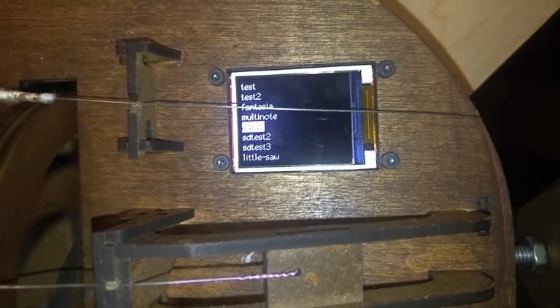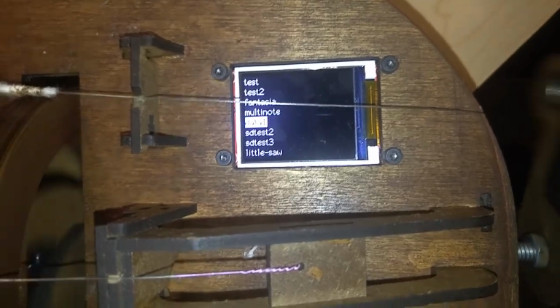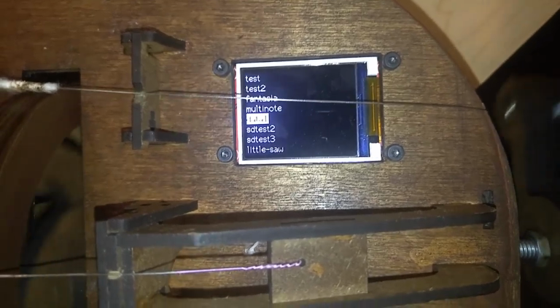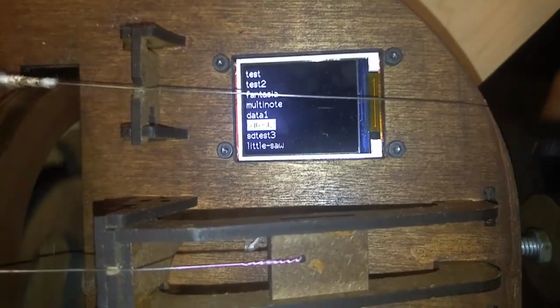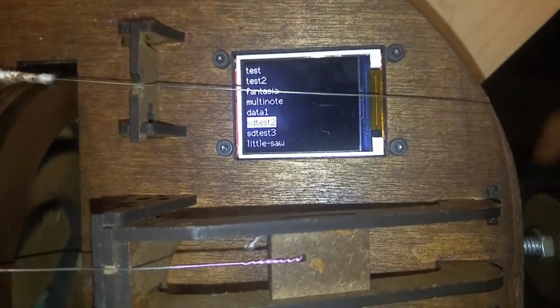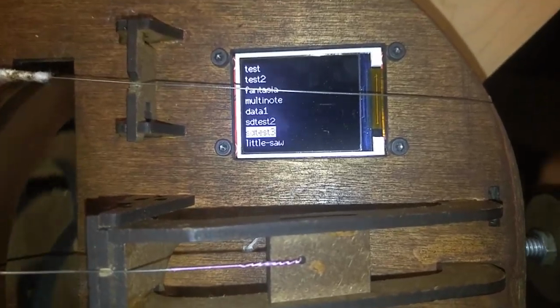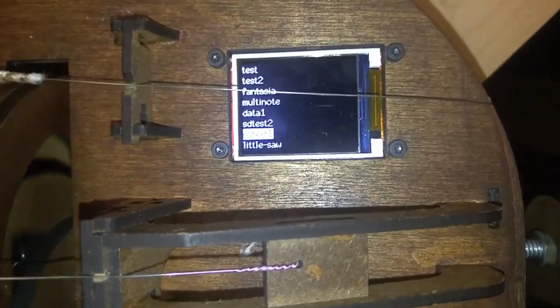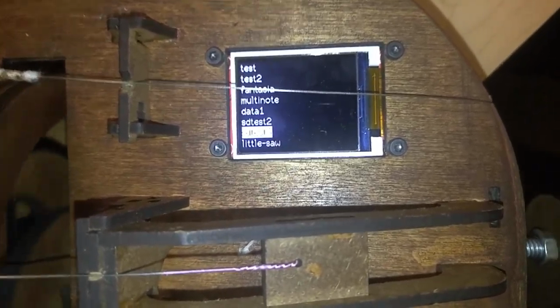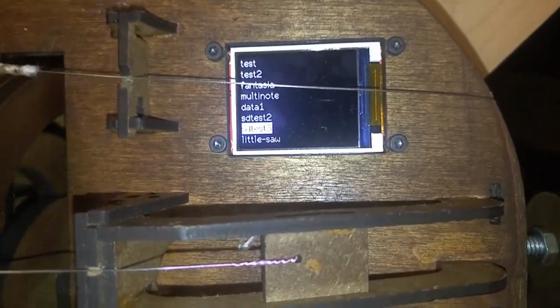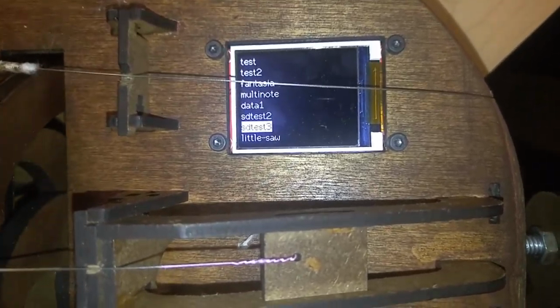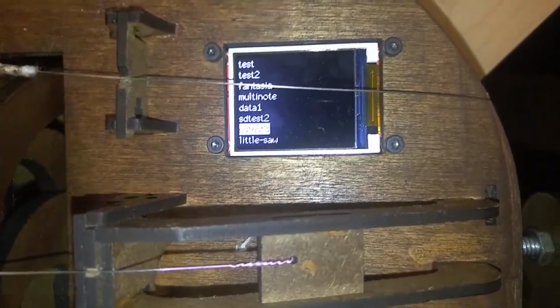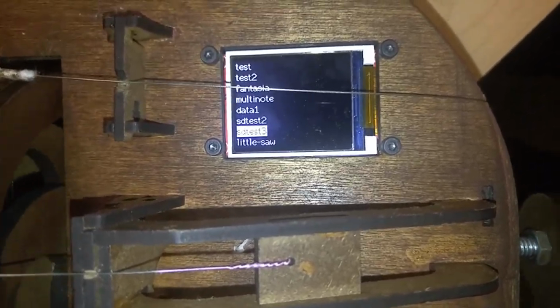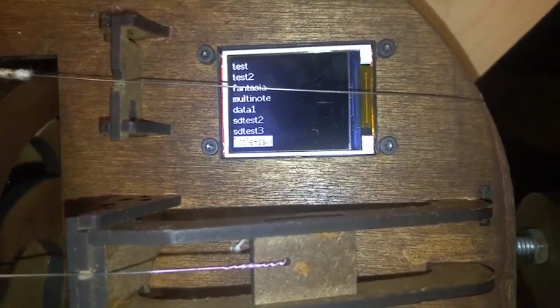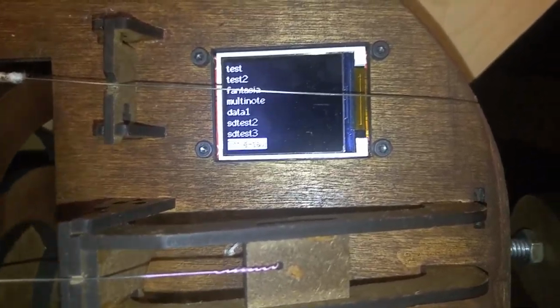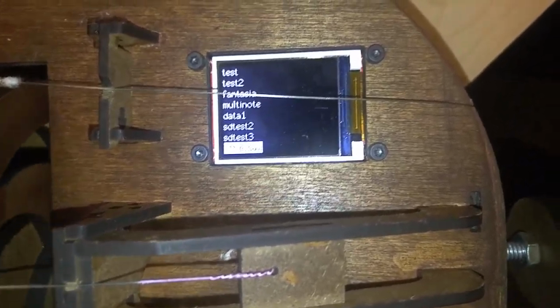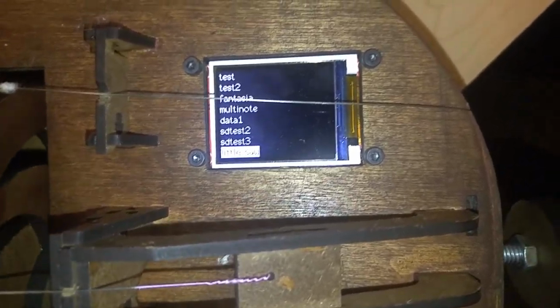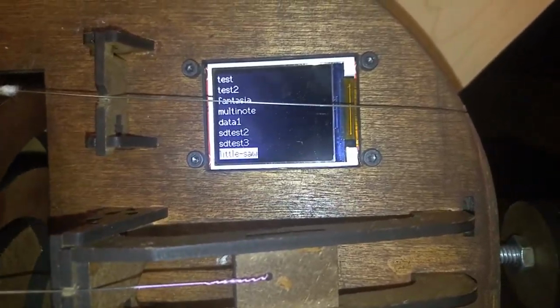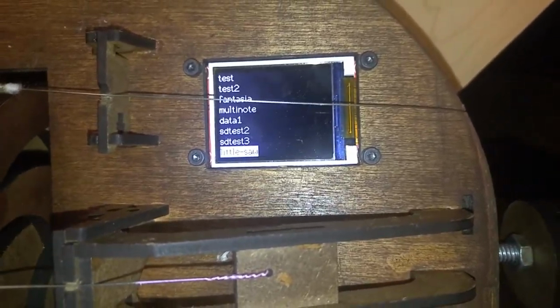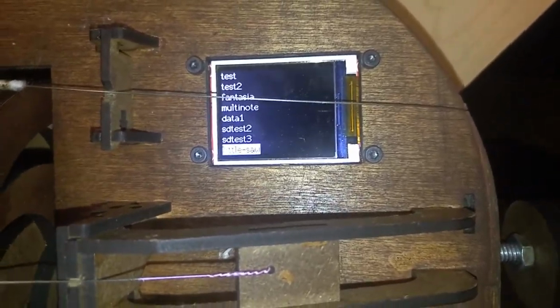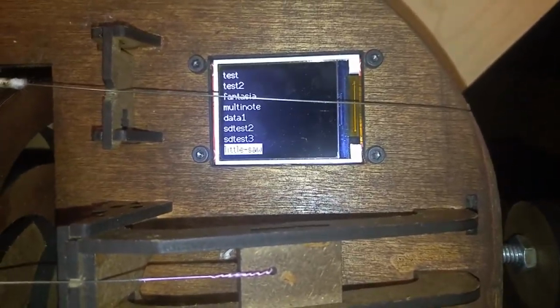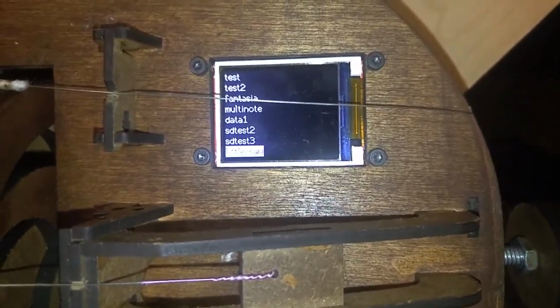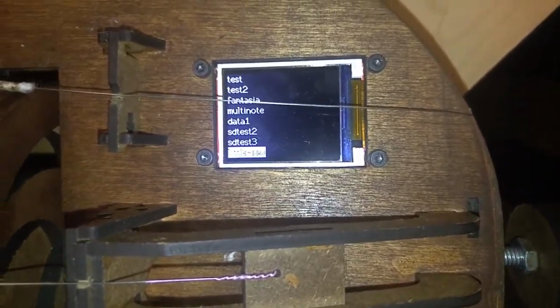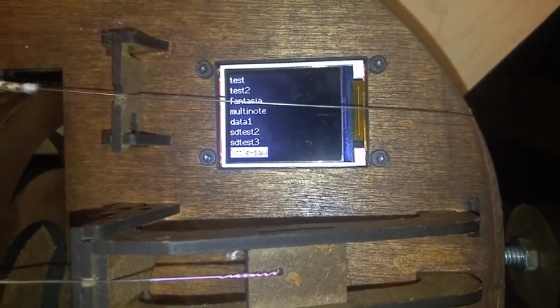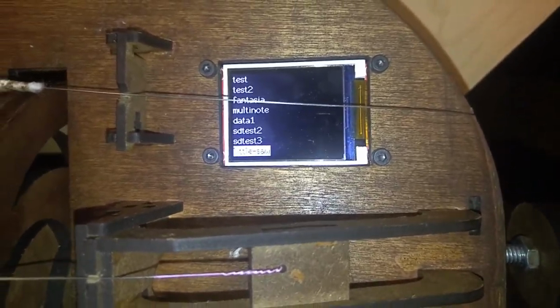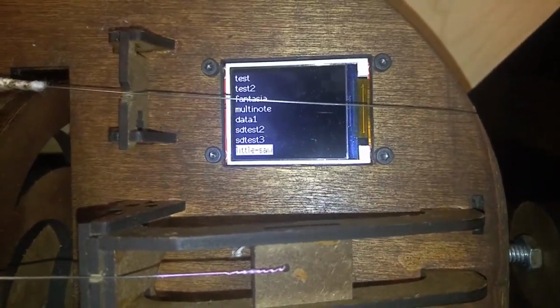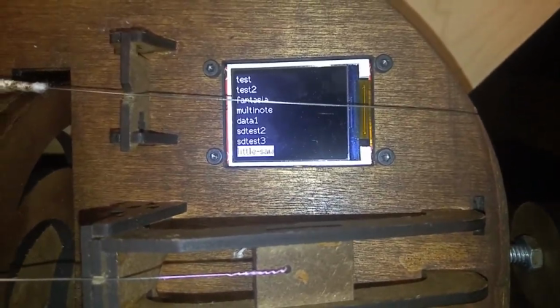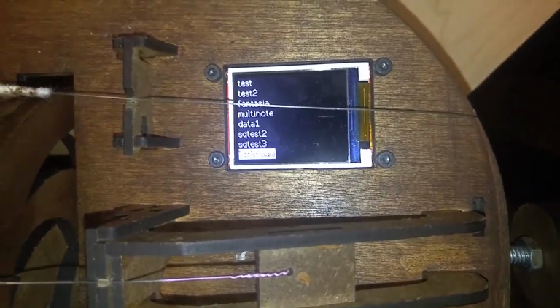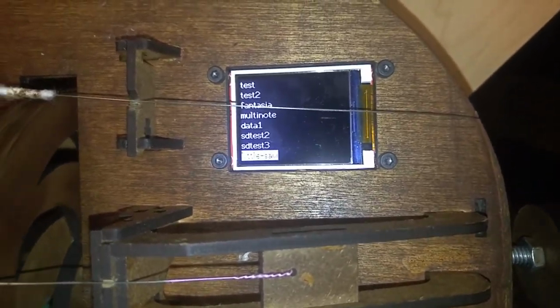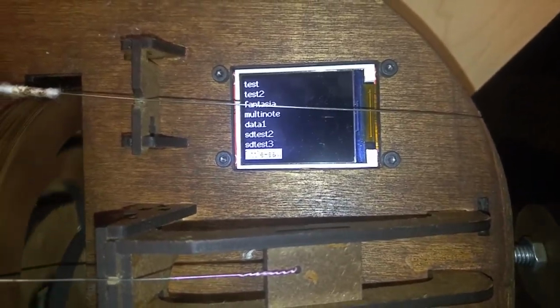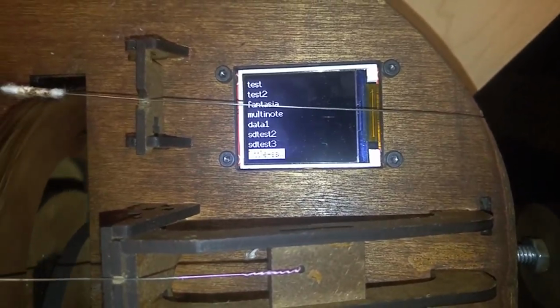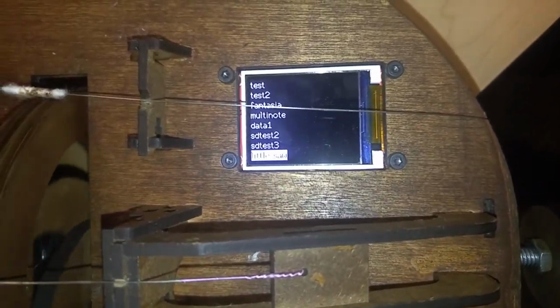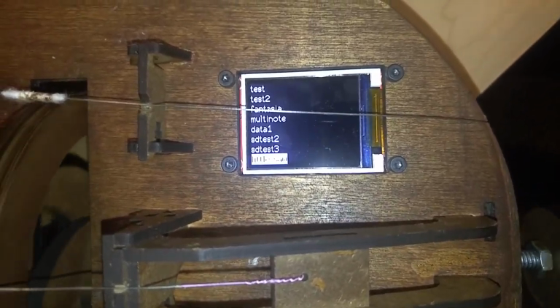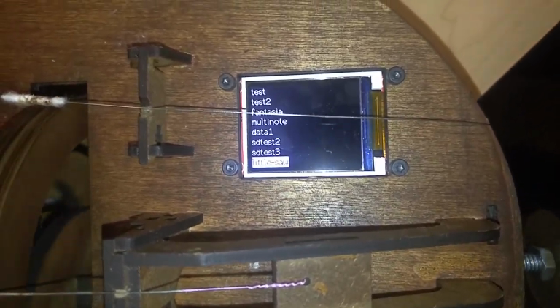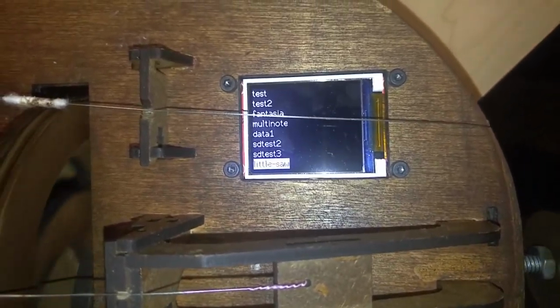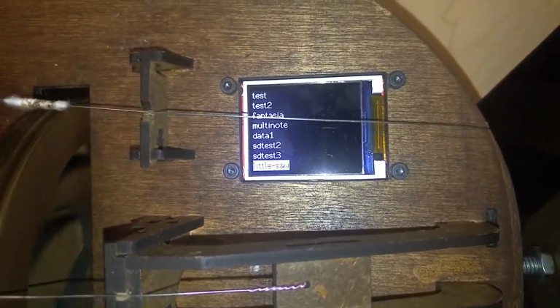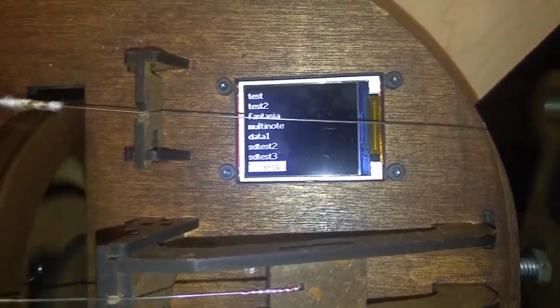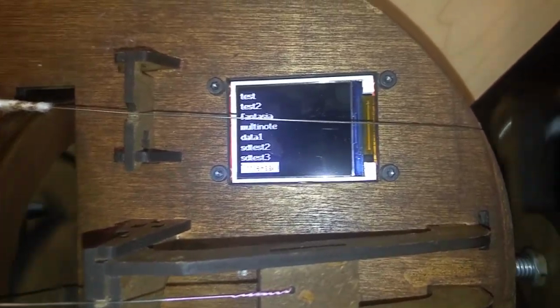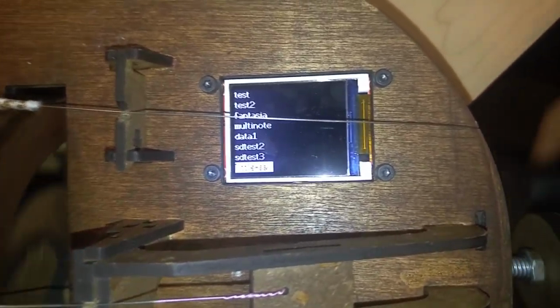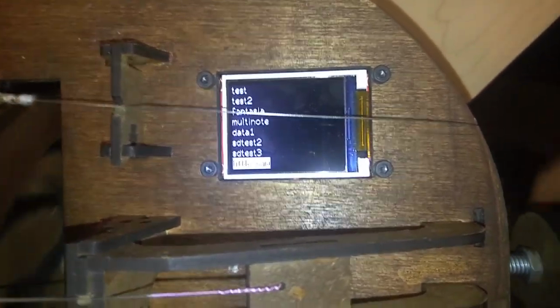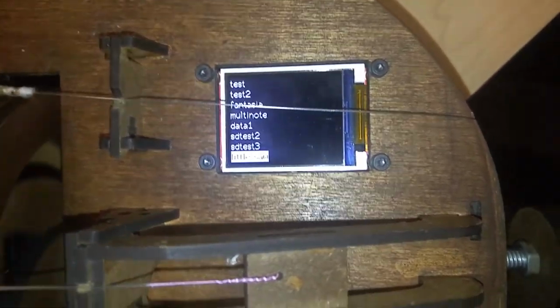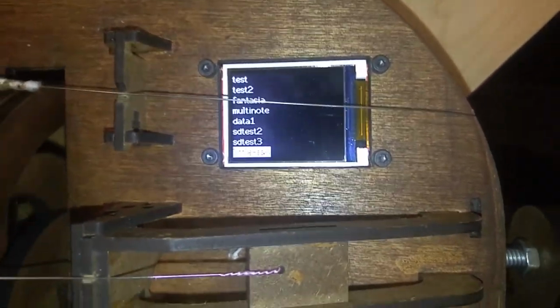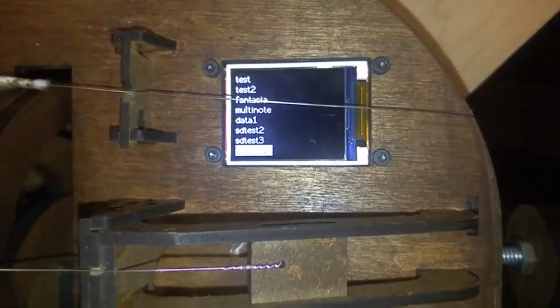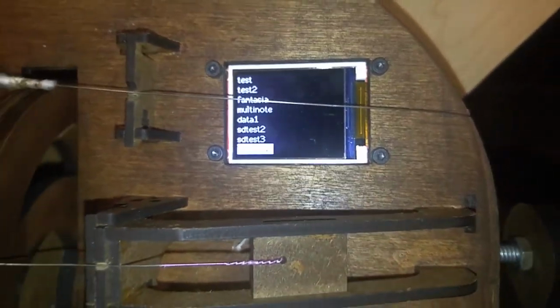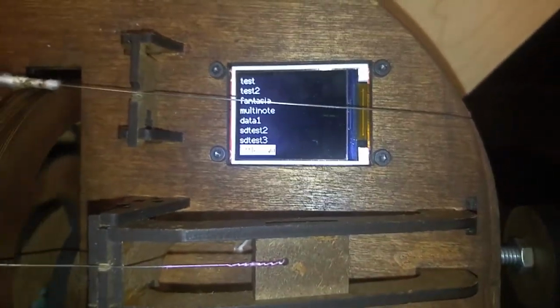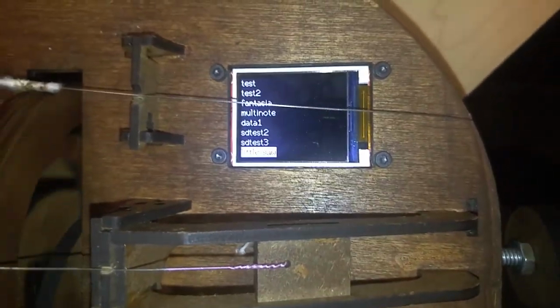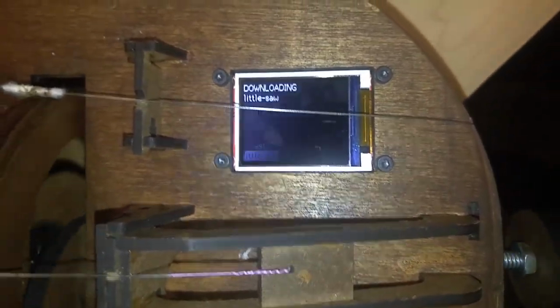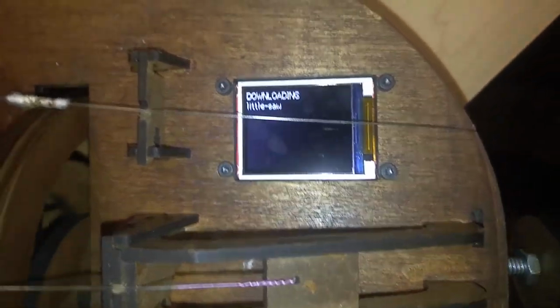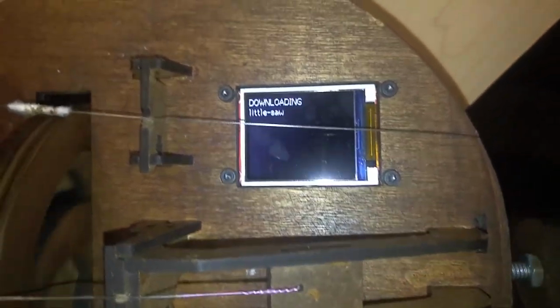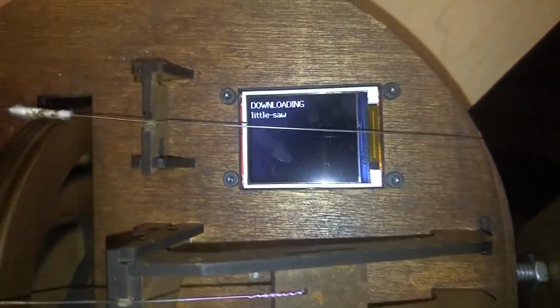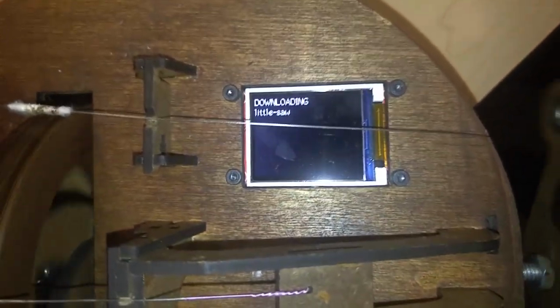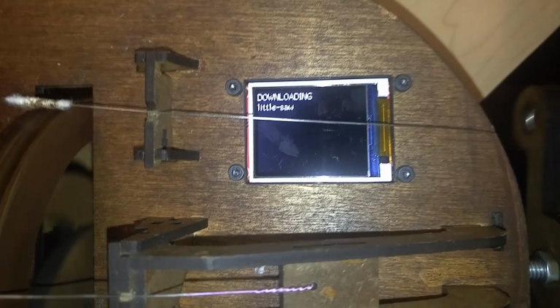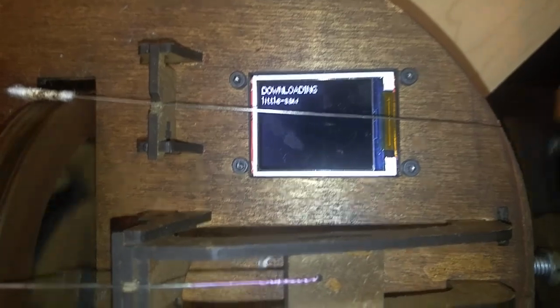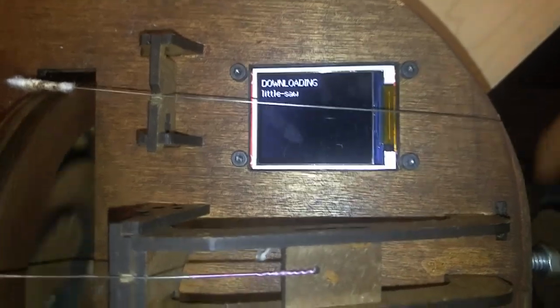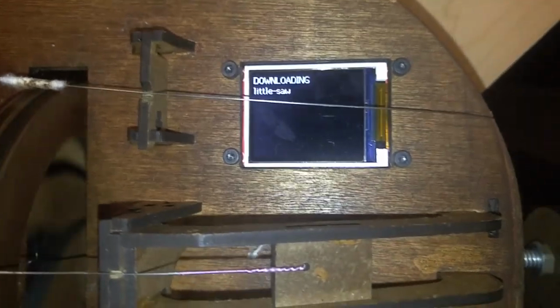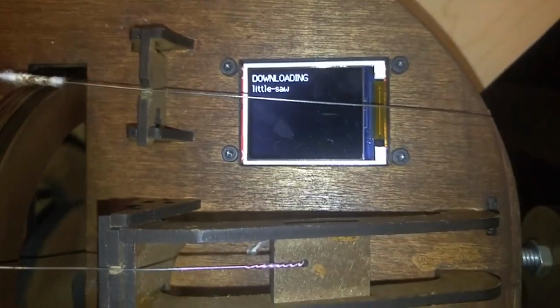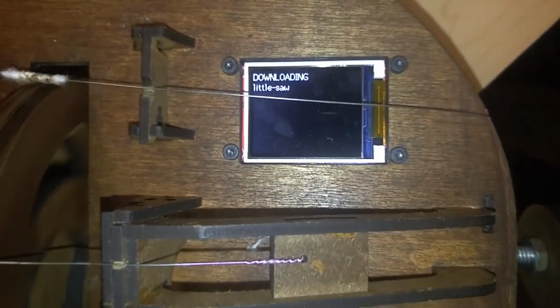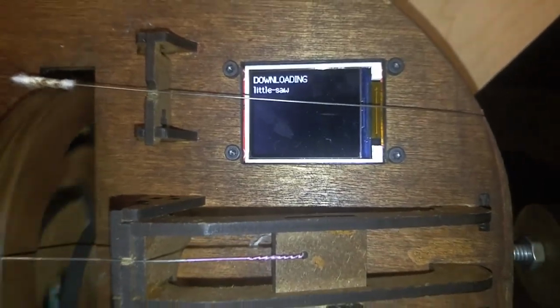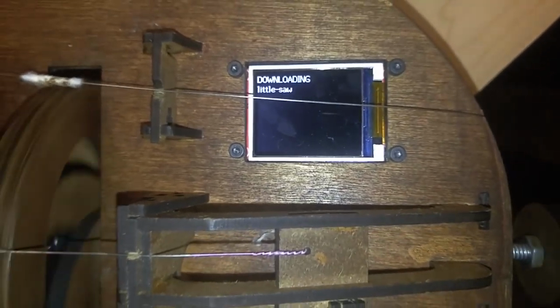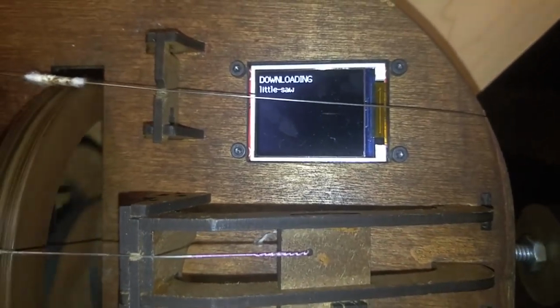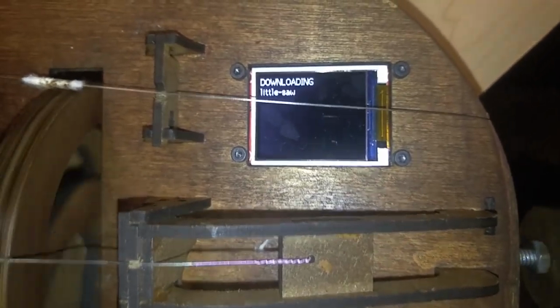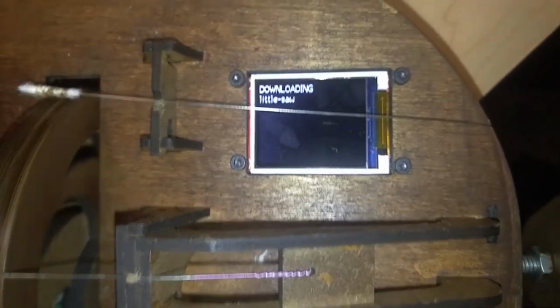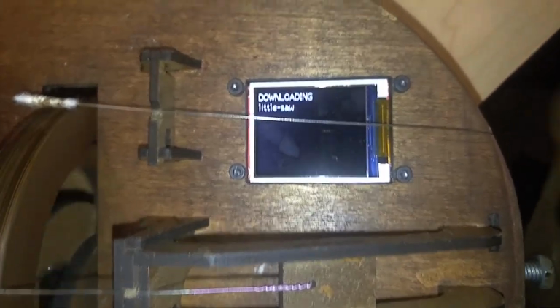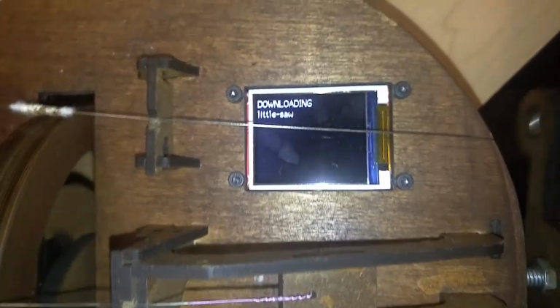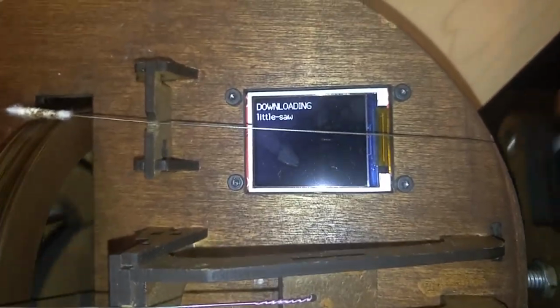We need to both turn the encoder wheel and also press the buttons. Let's try playing Little Saw.